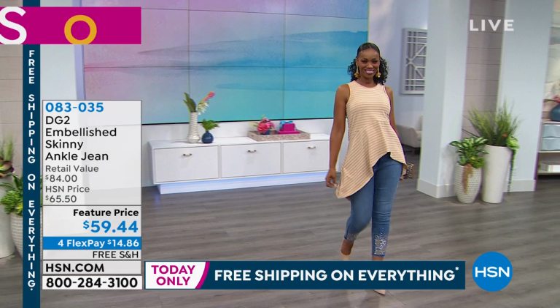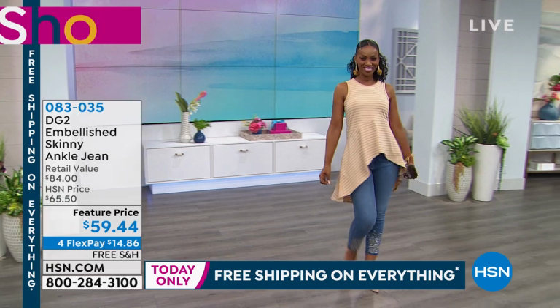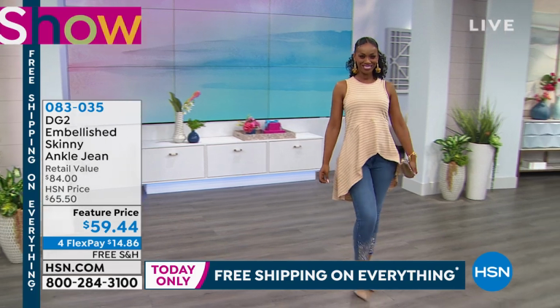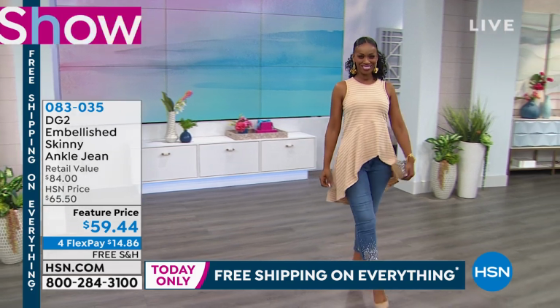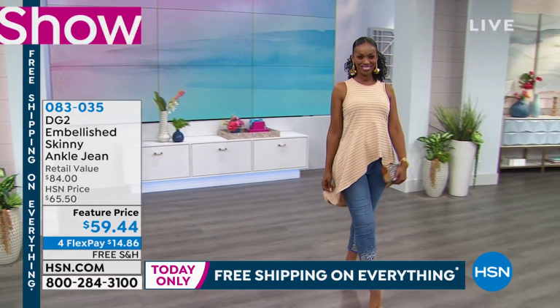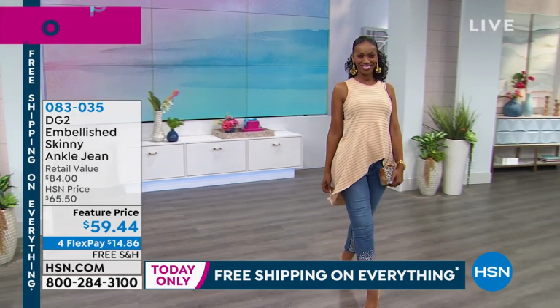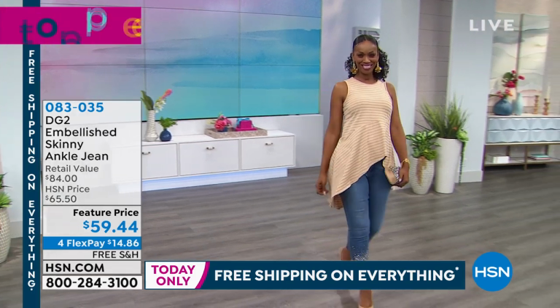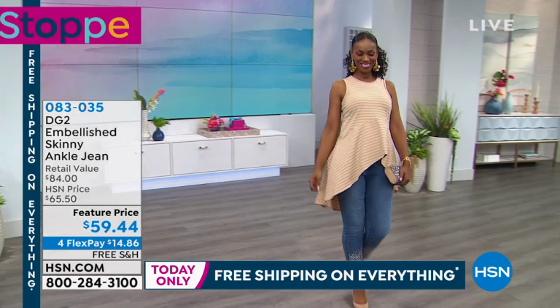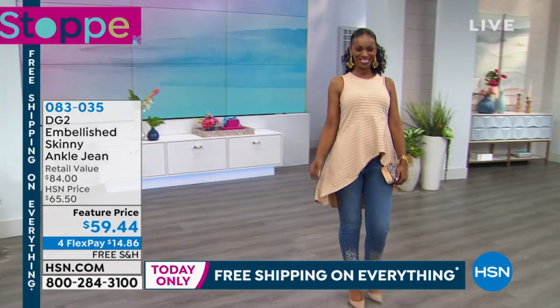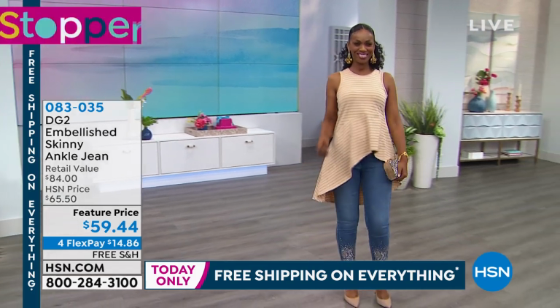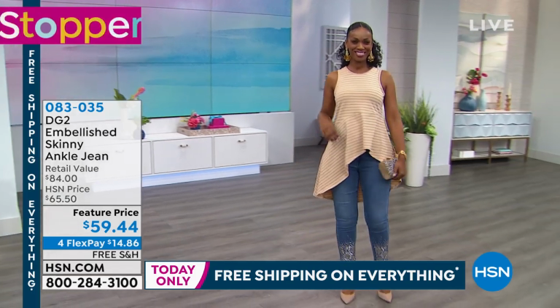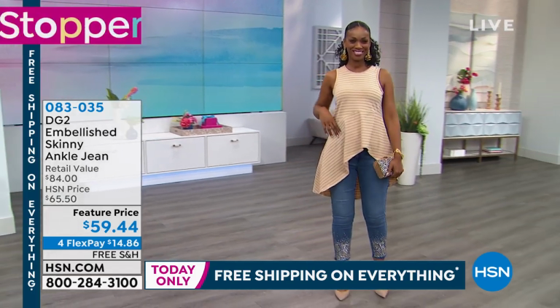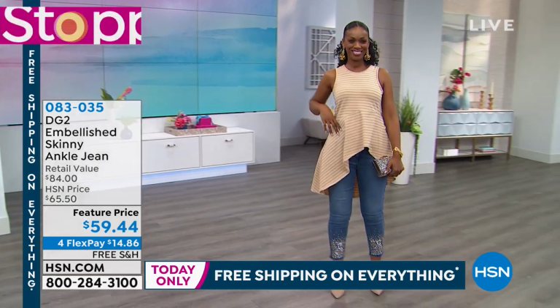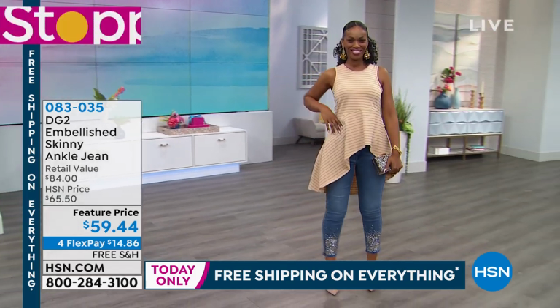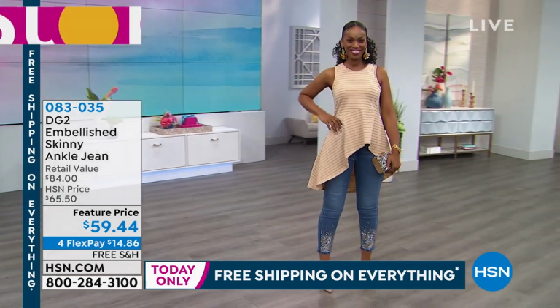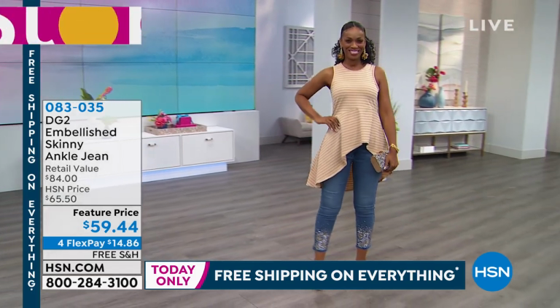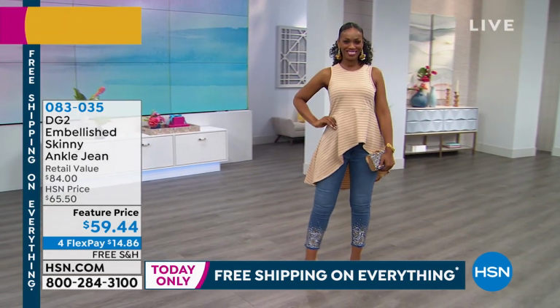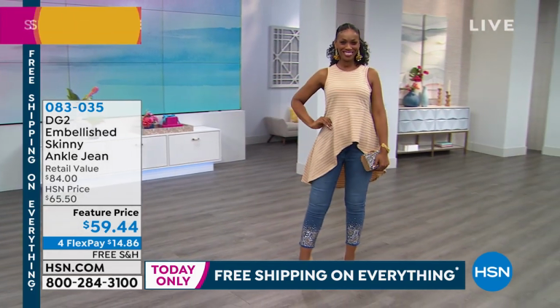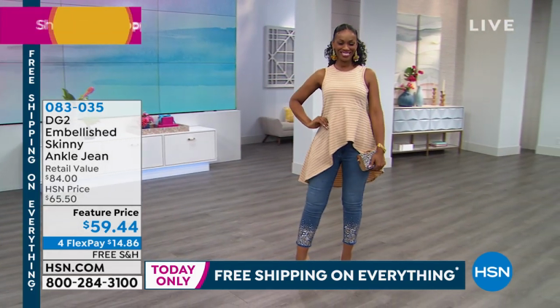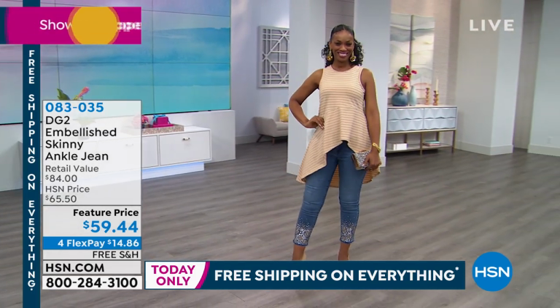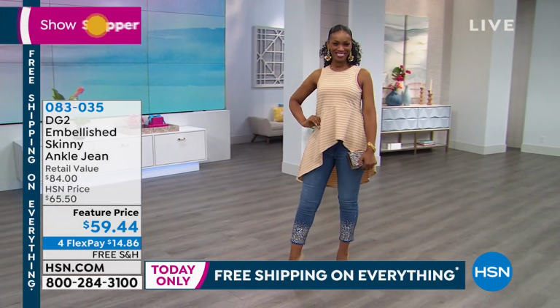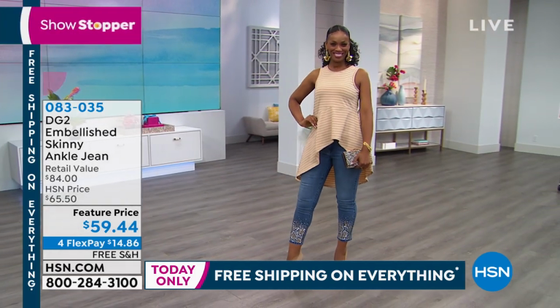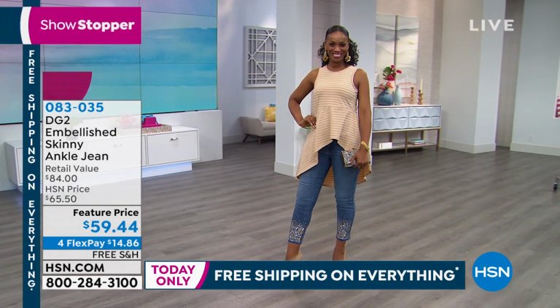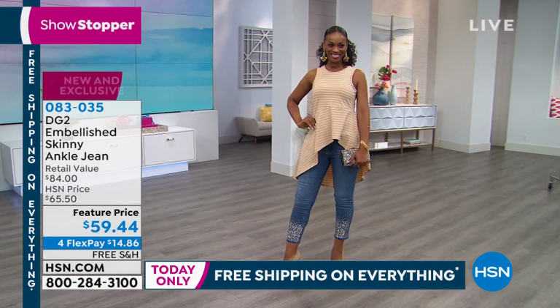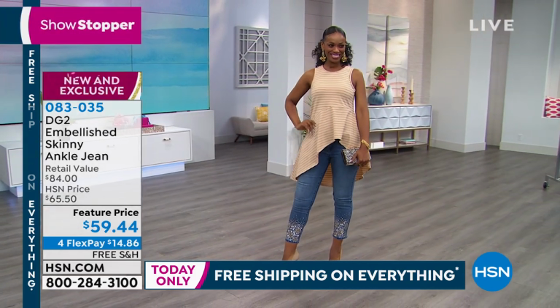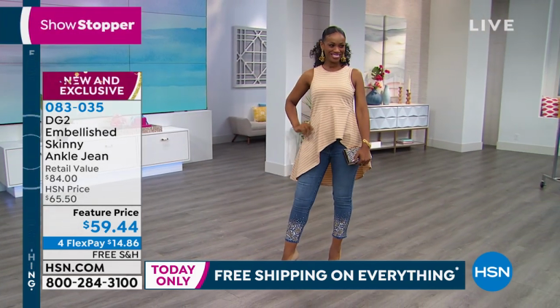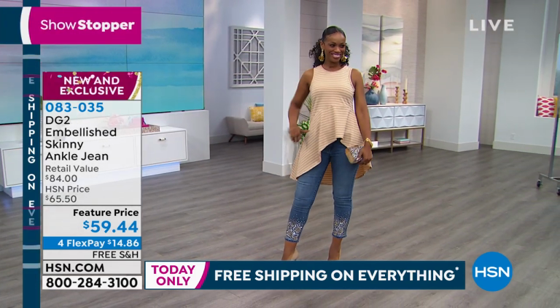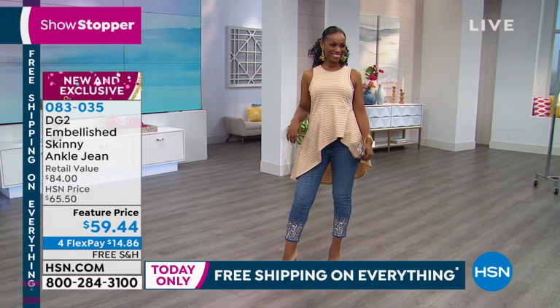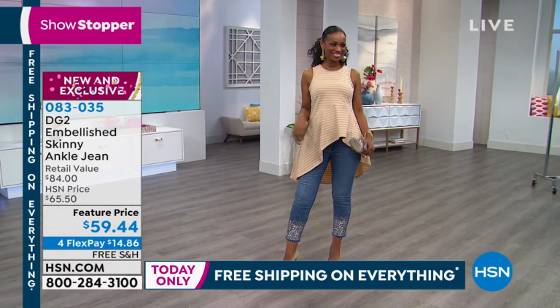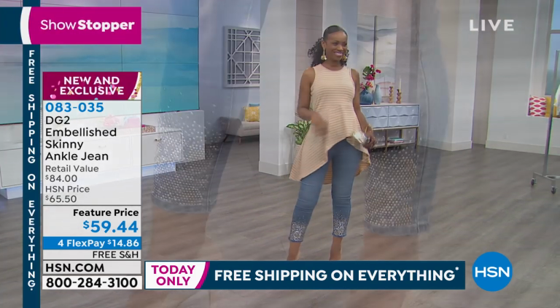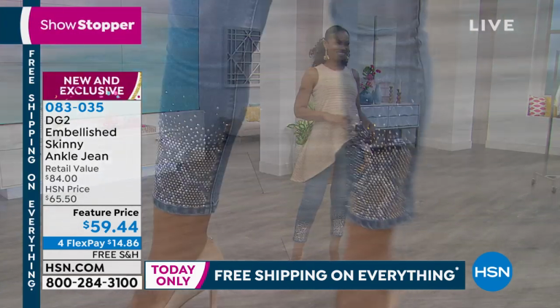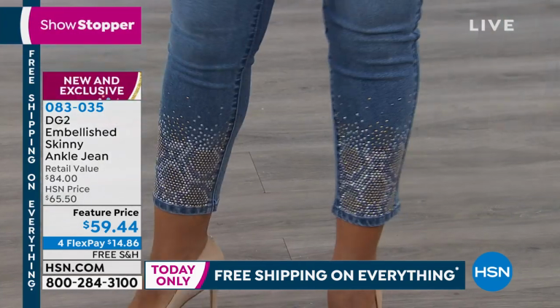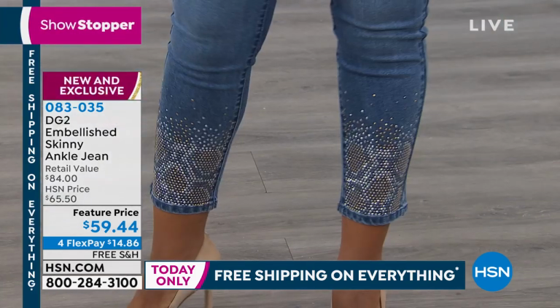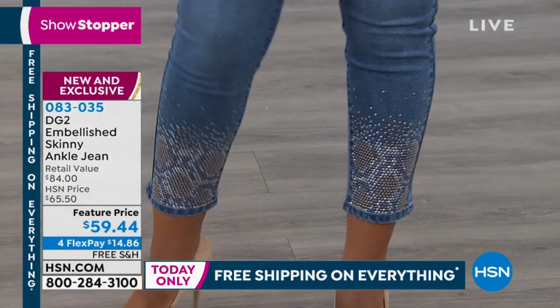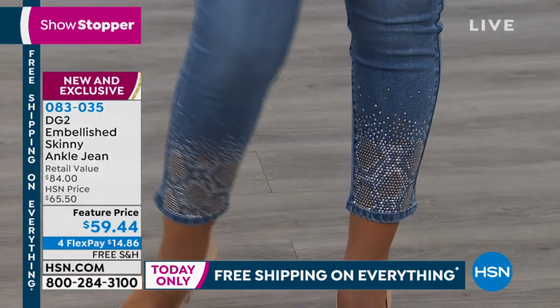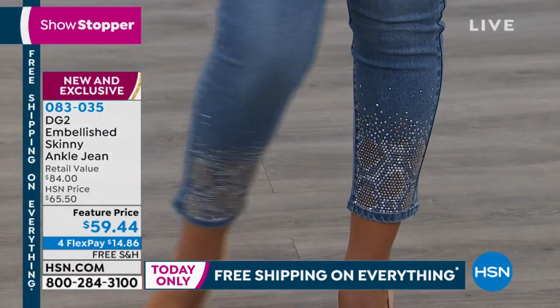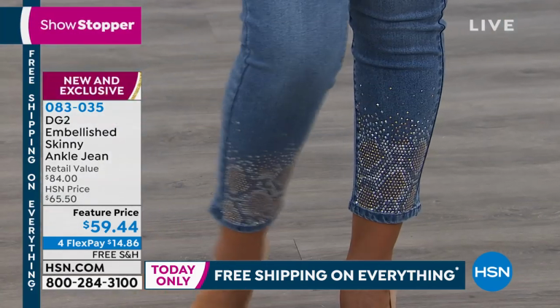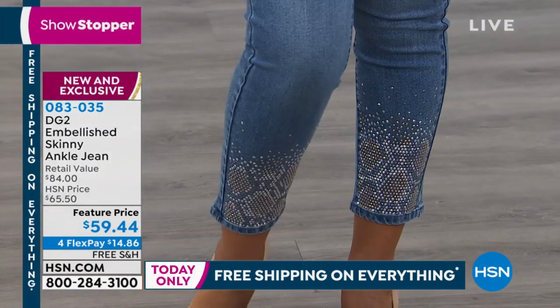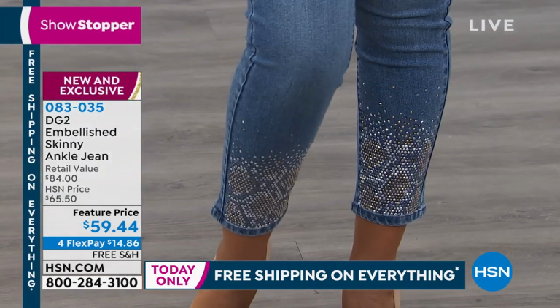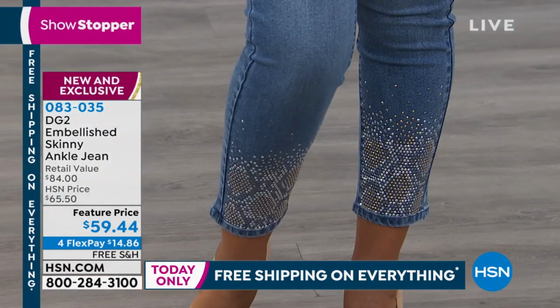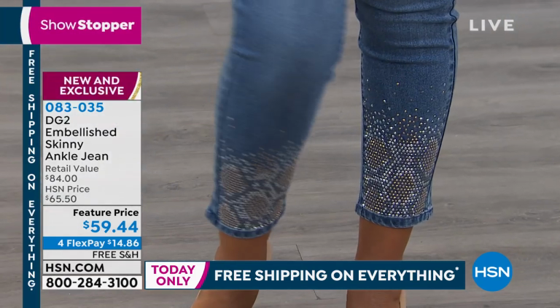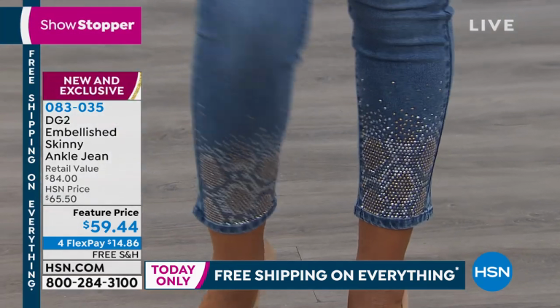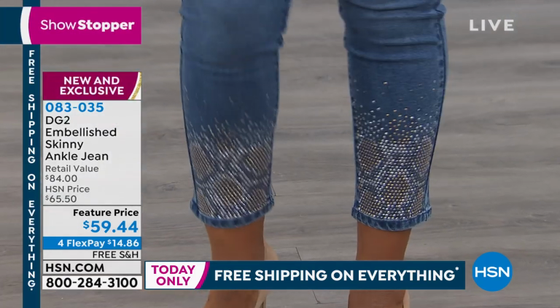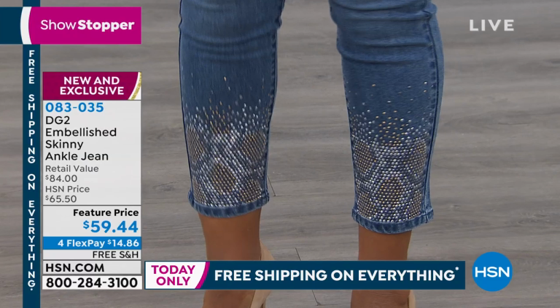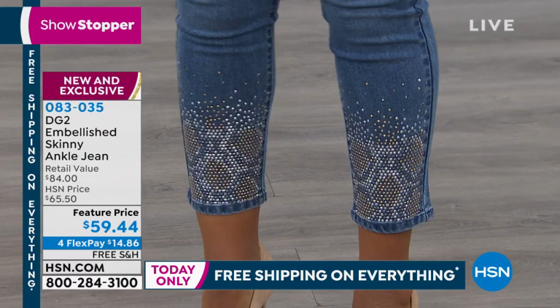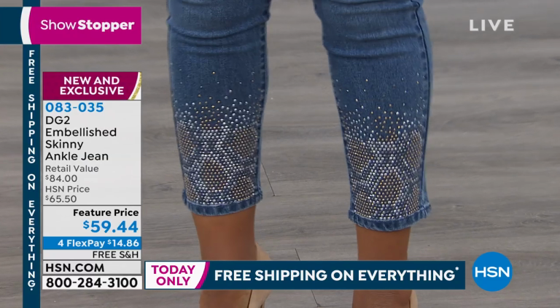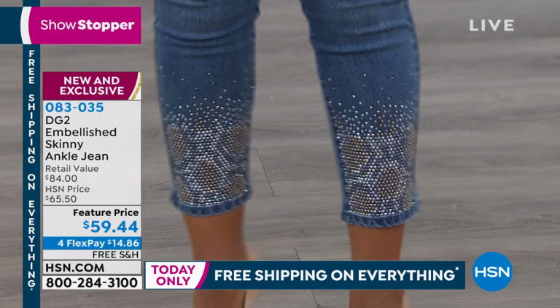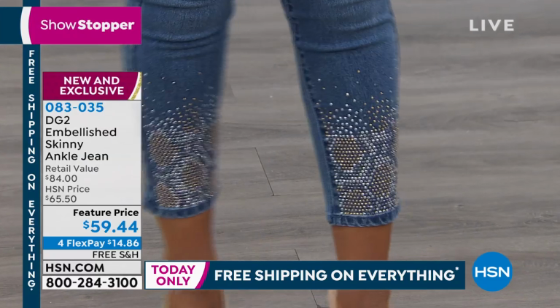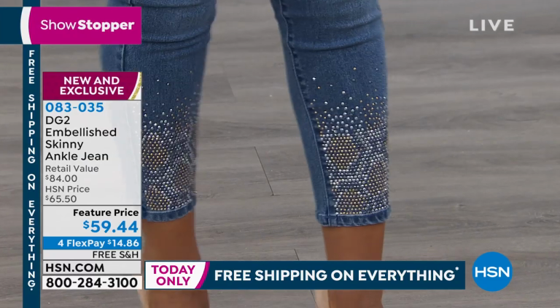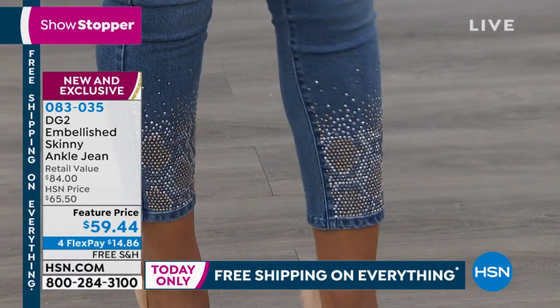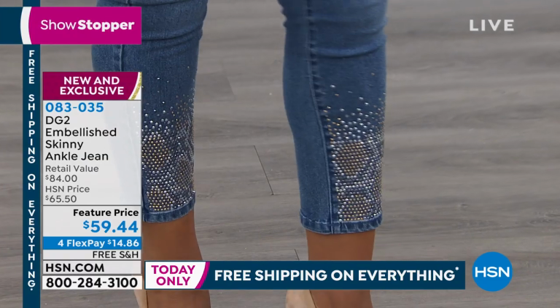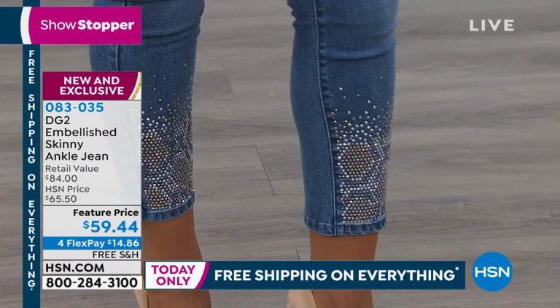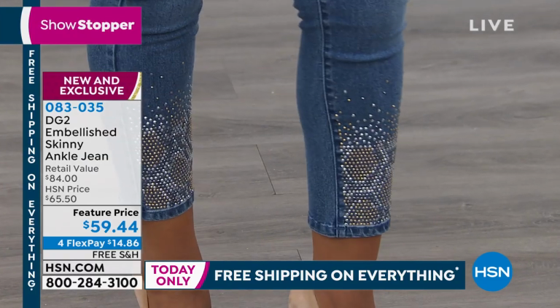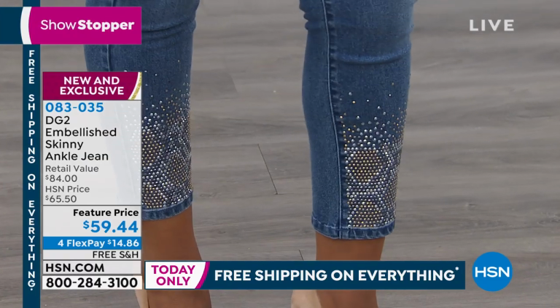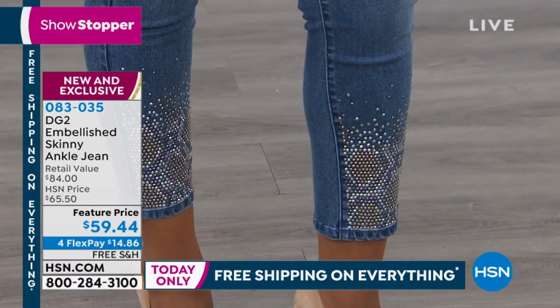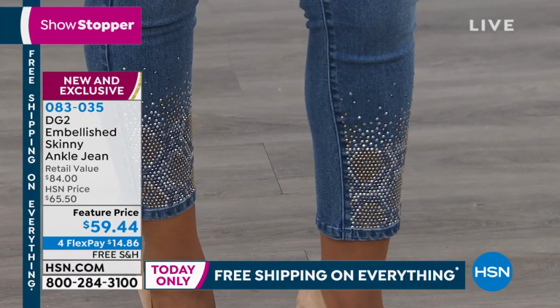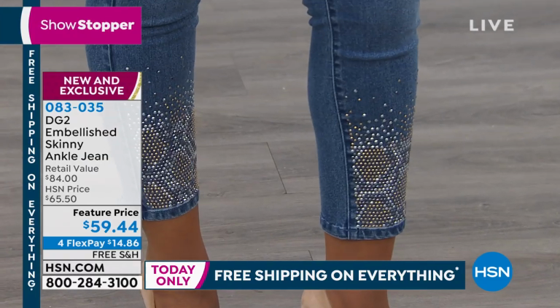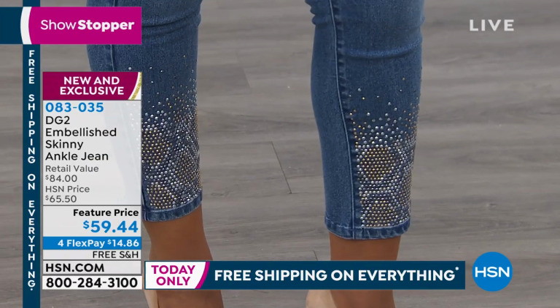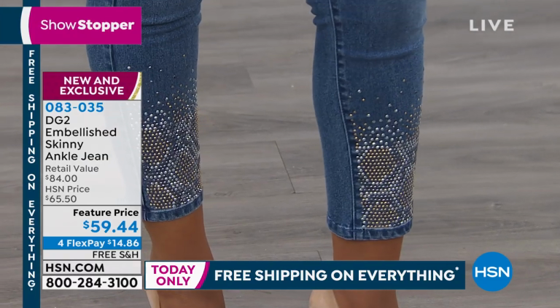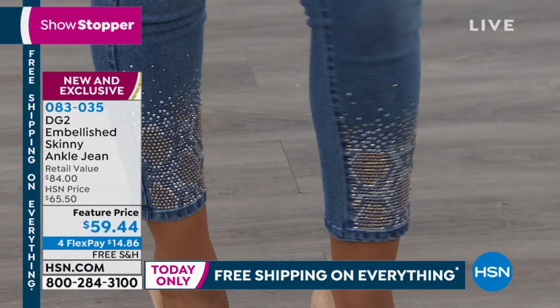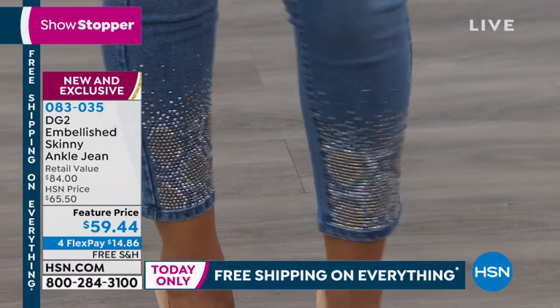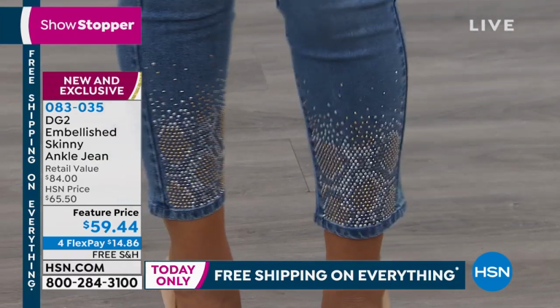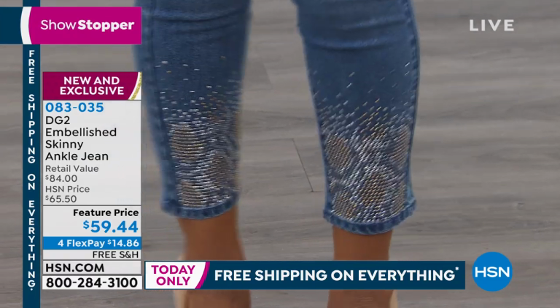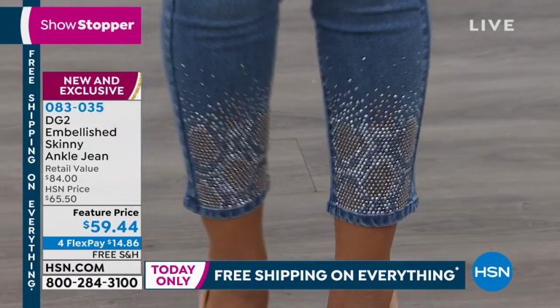Yes, please, I must have the jeans. The Snake Skin Embellished Ankle Jeans for $59.44.